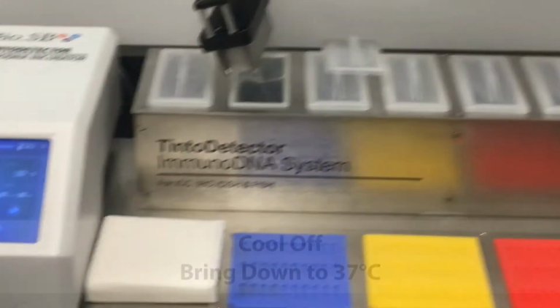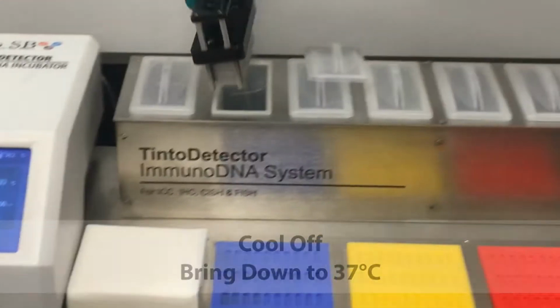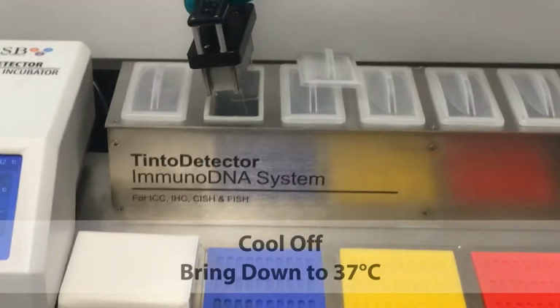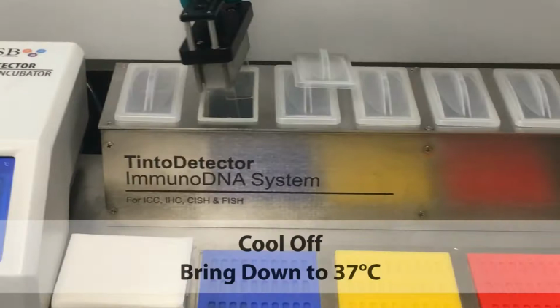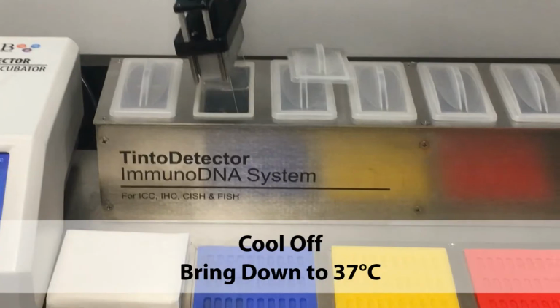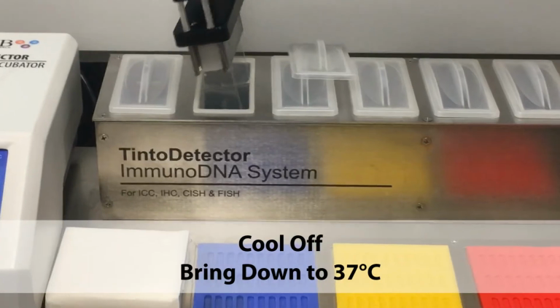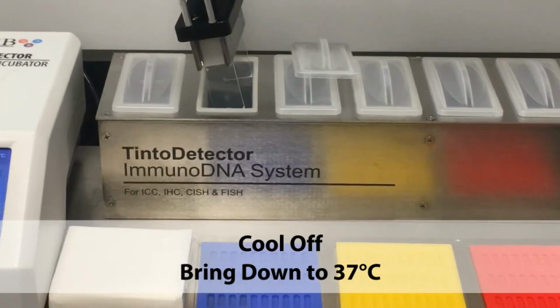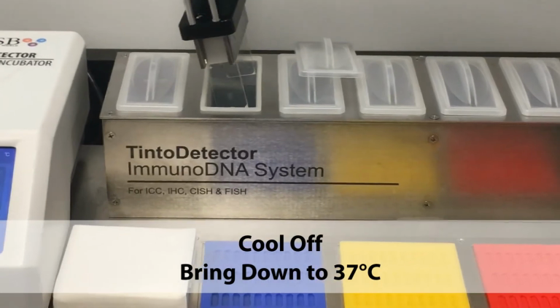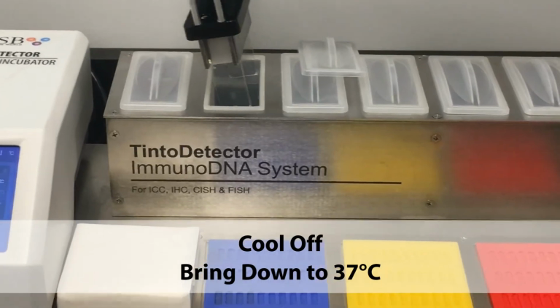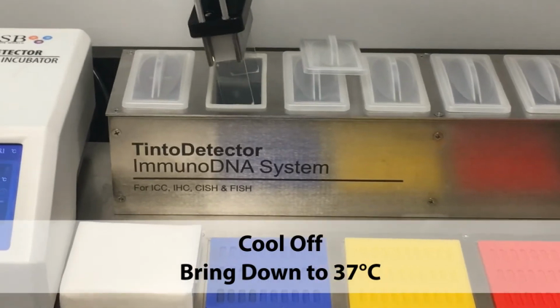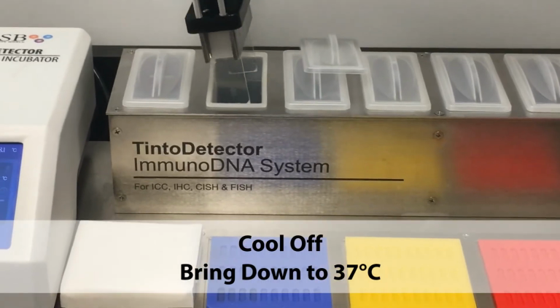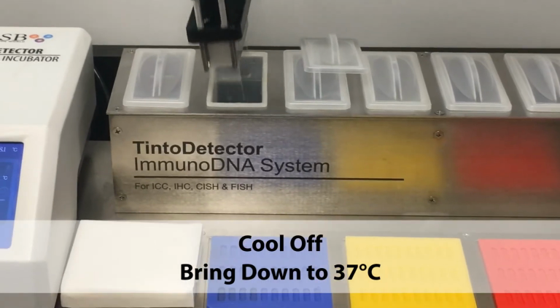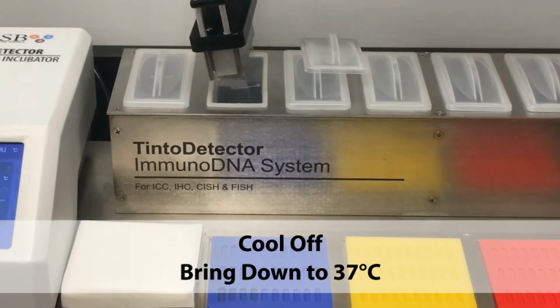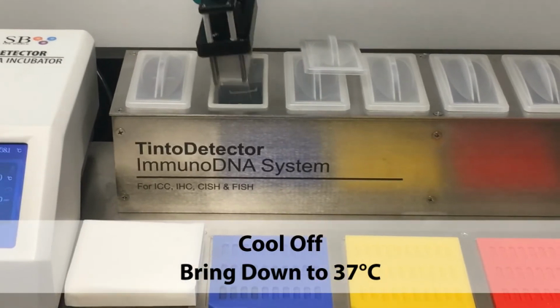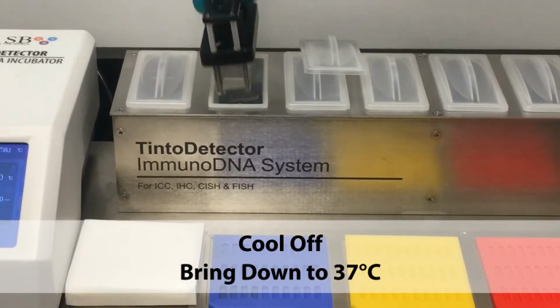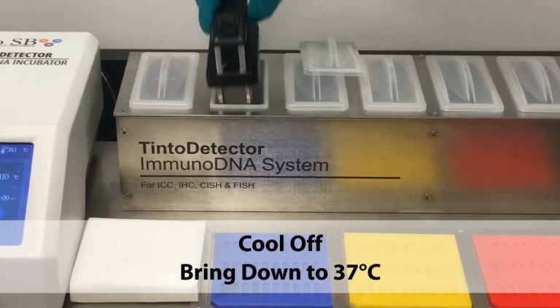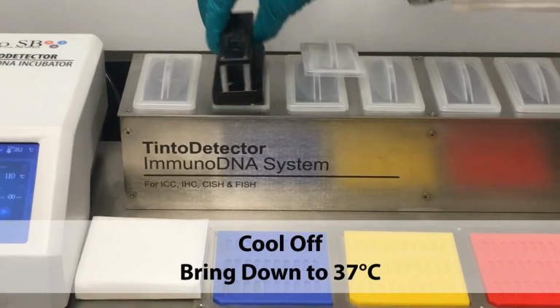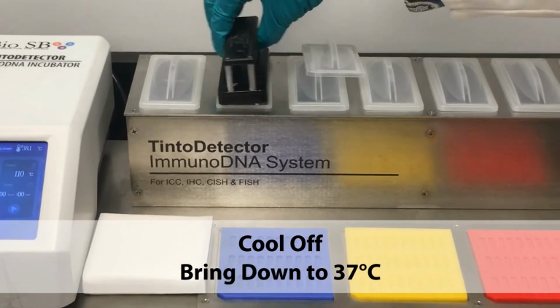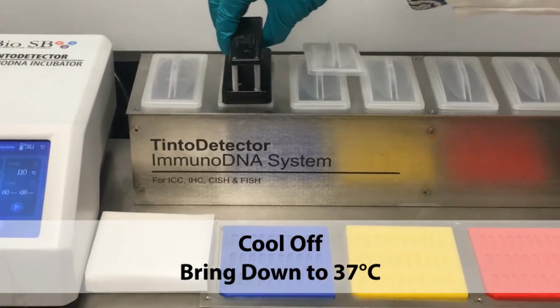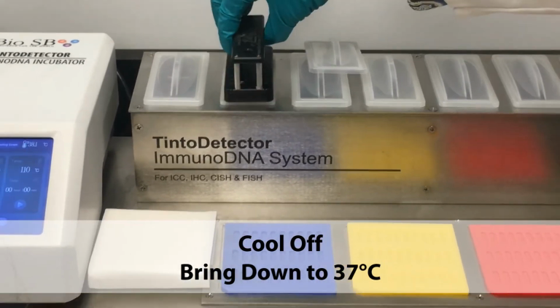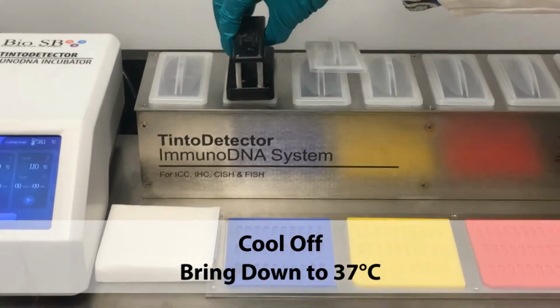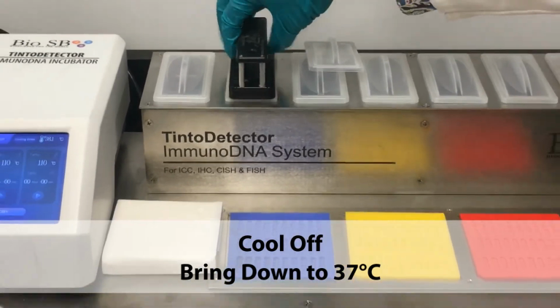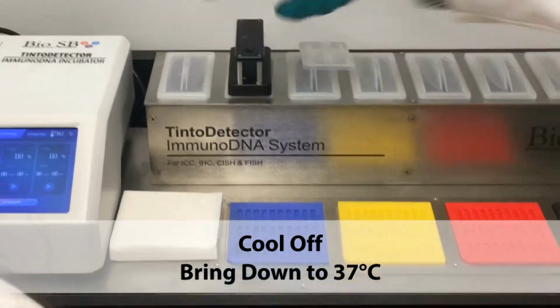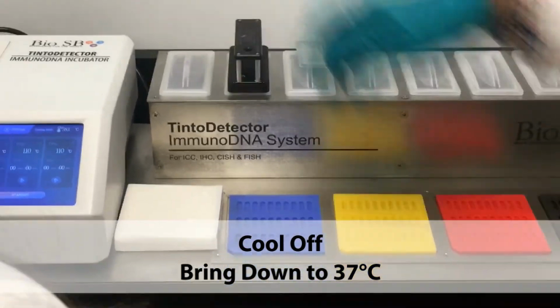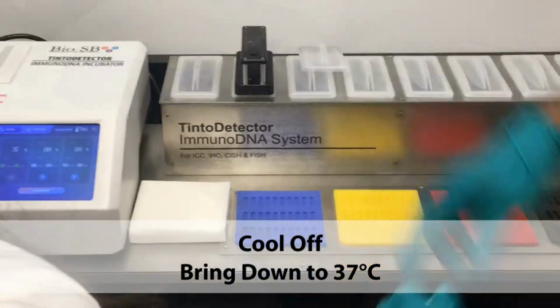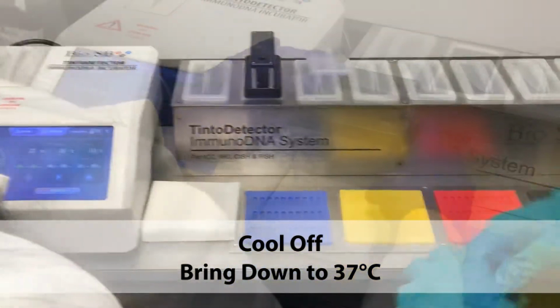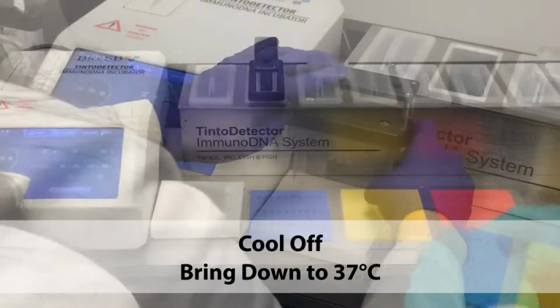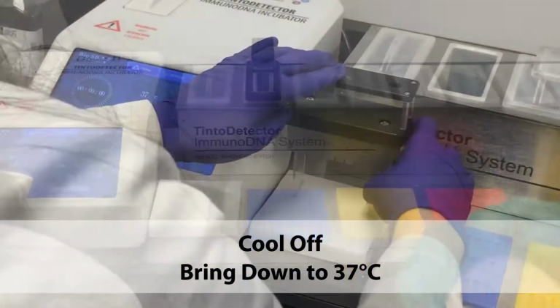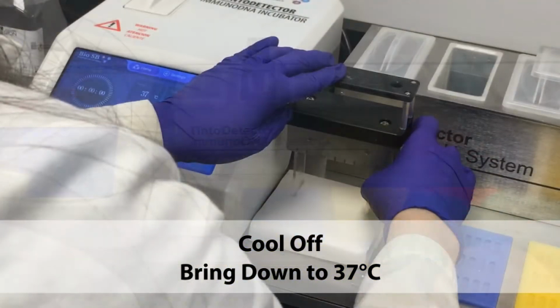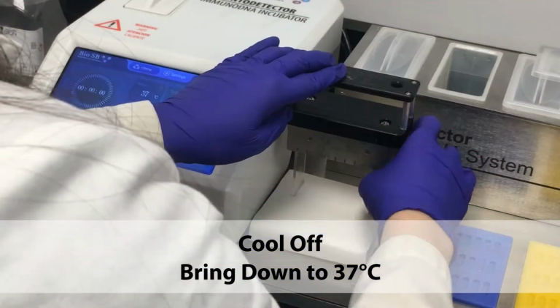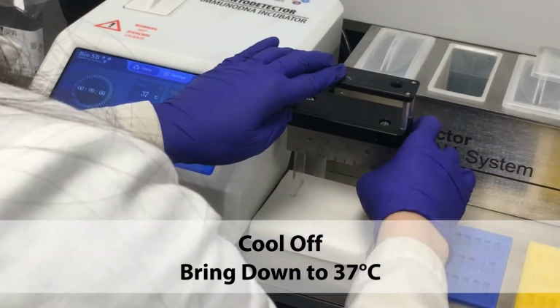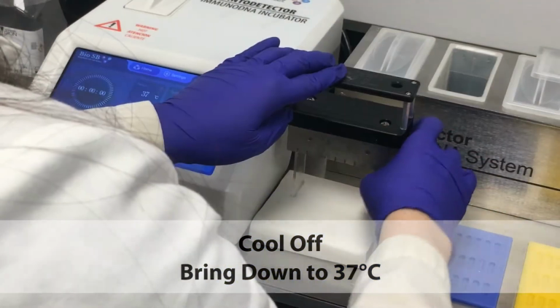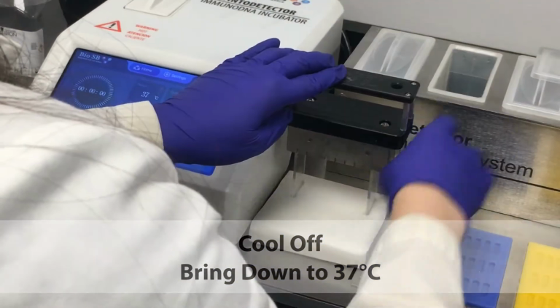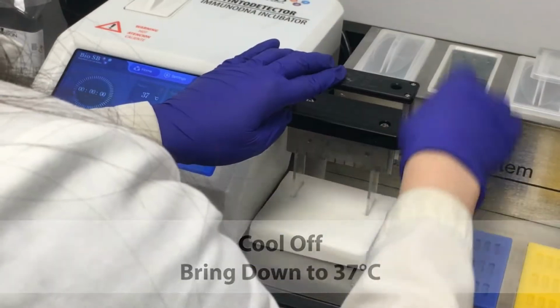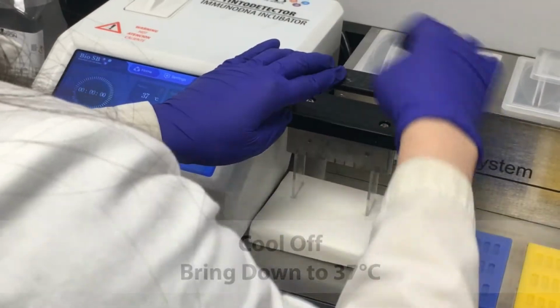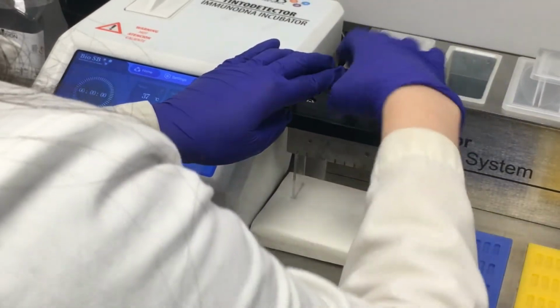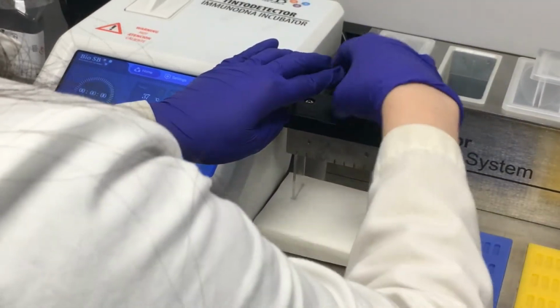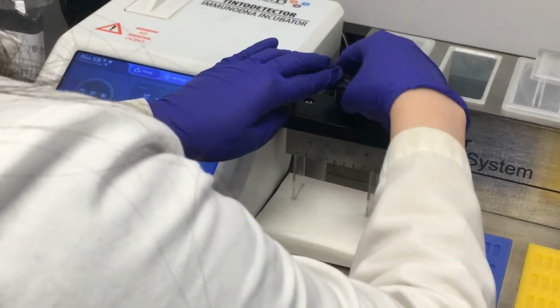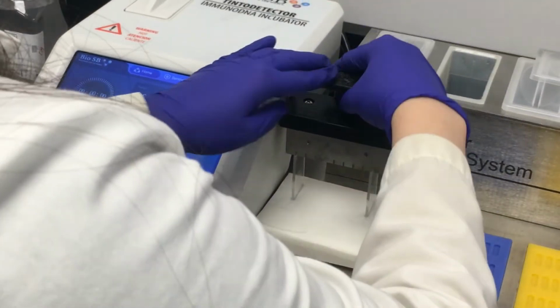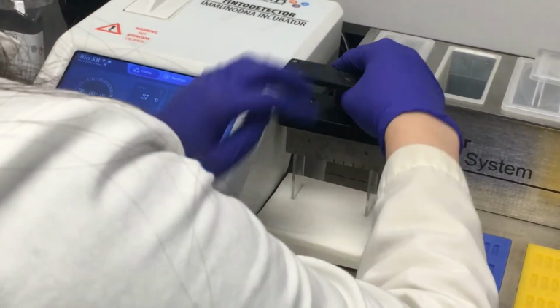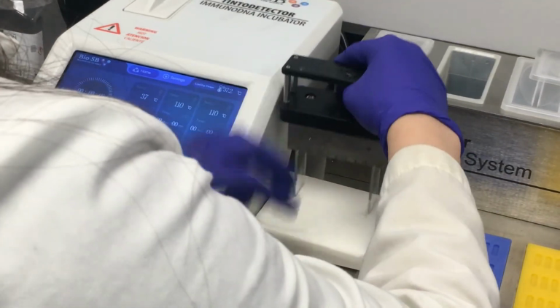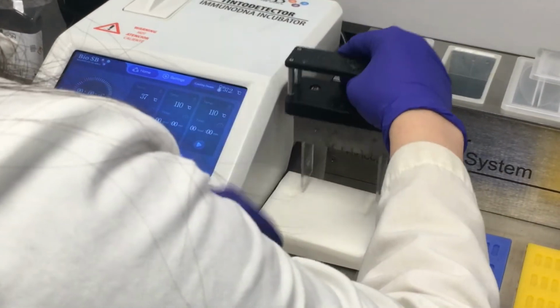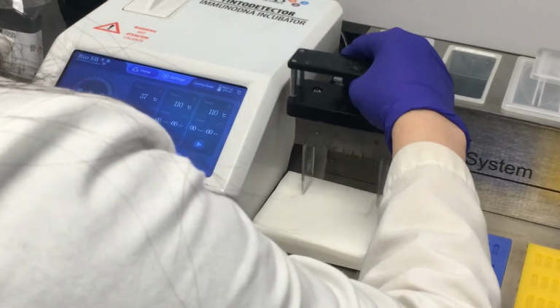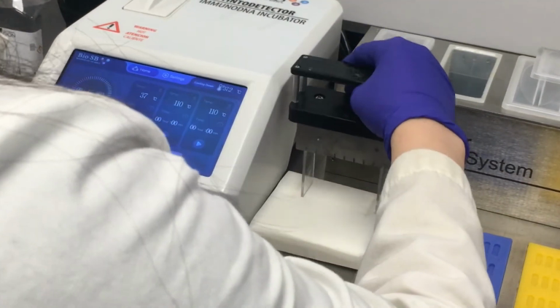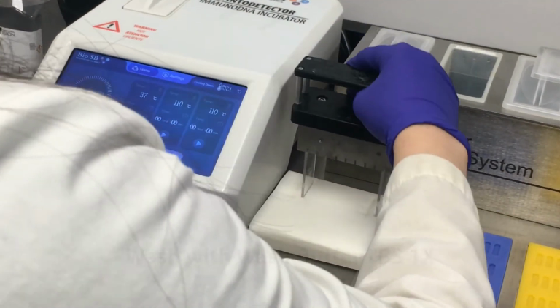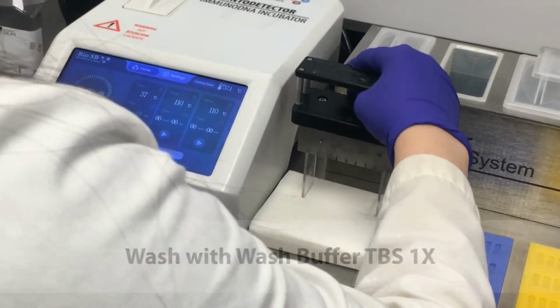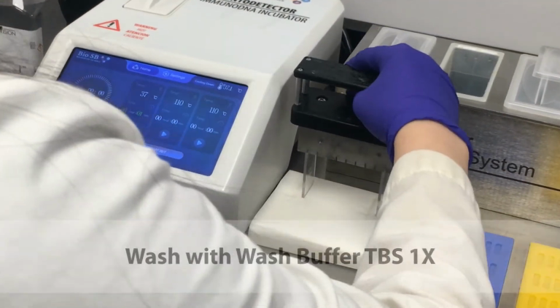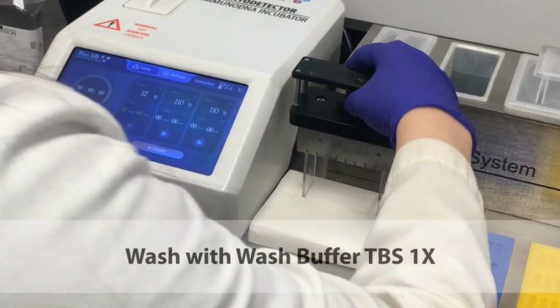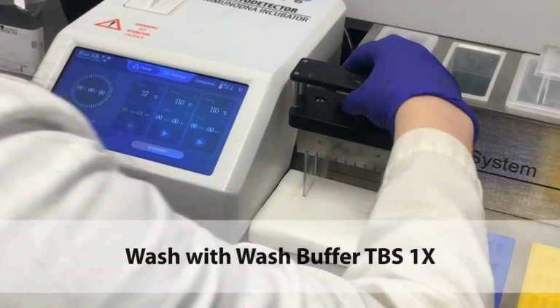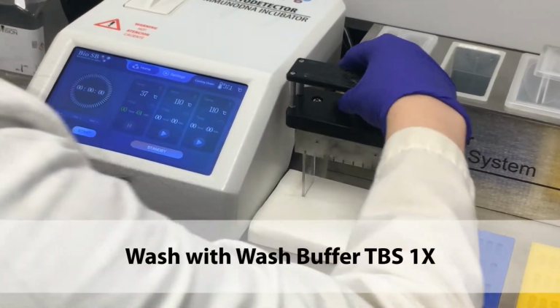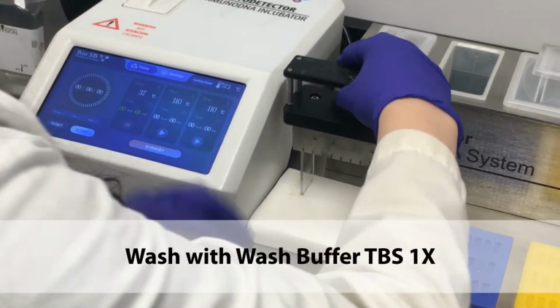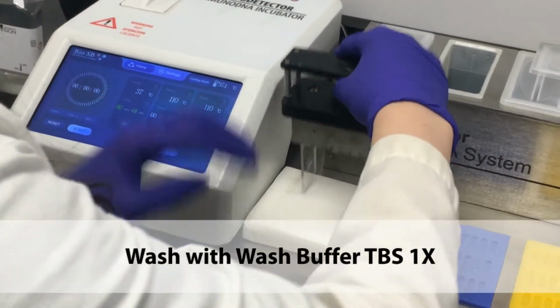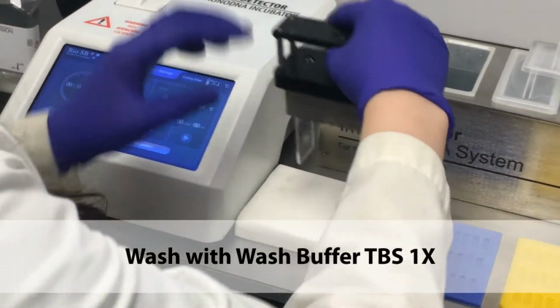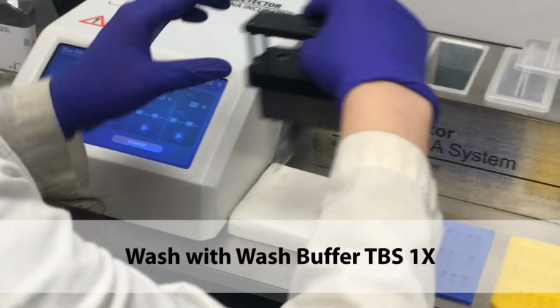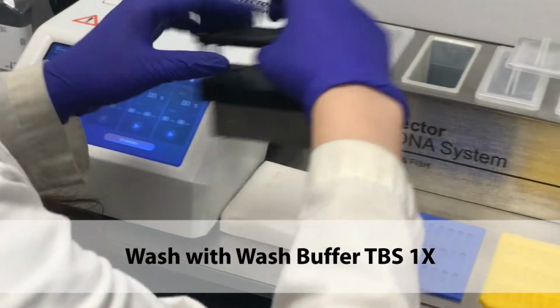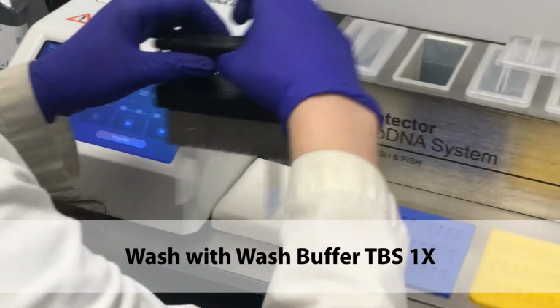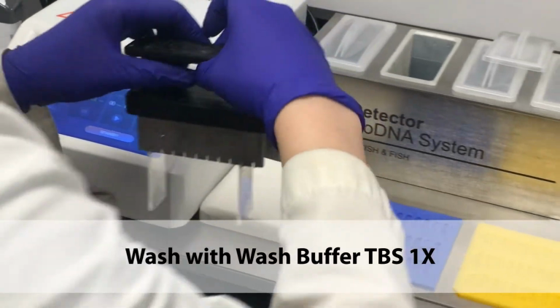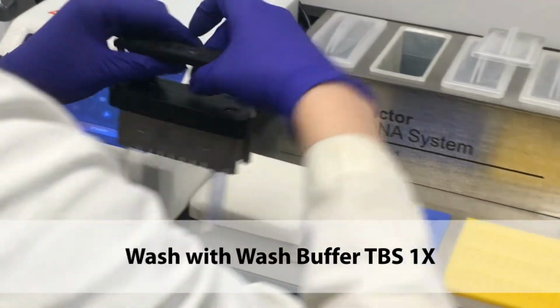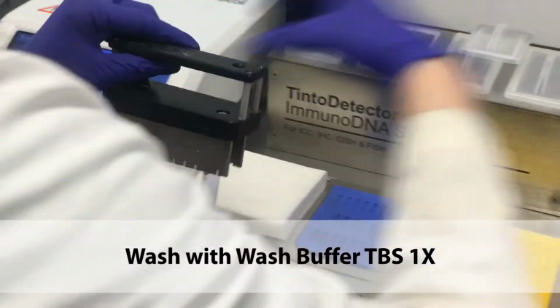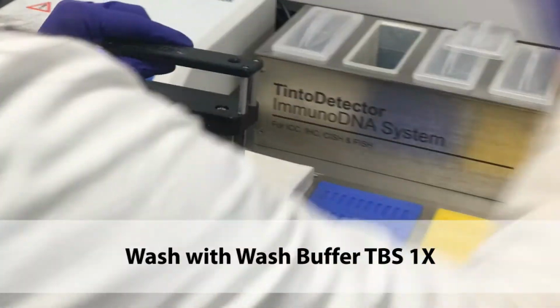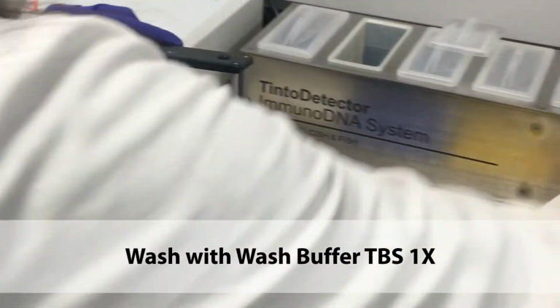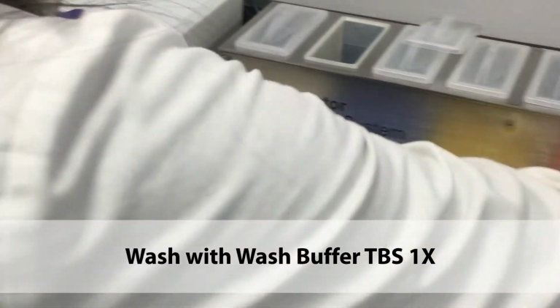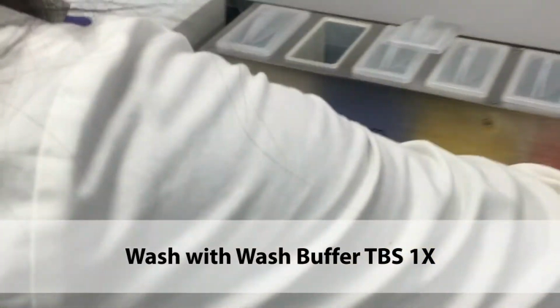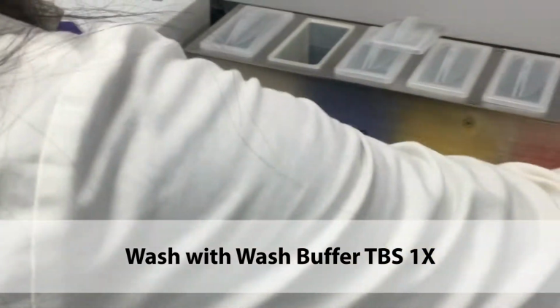Let the slides cool off to around 37 degrees Celsius, then wash with wash buffer.